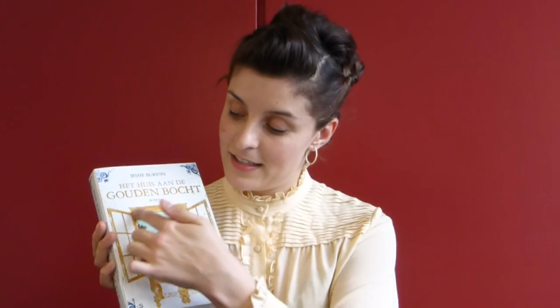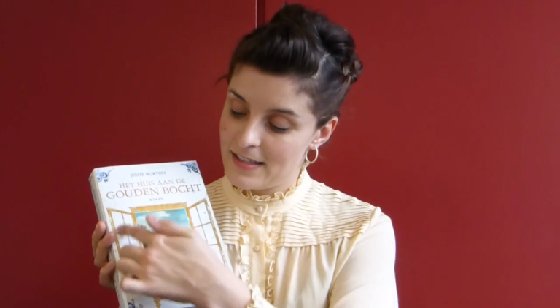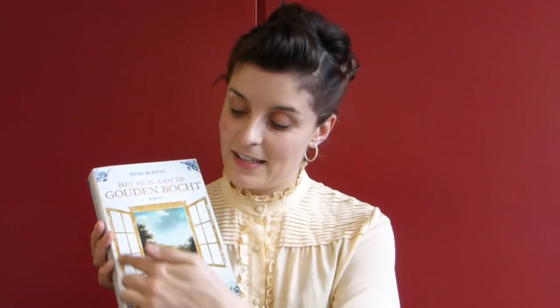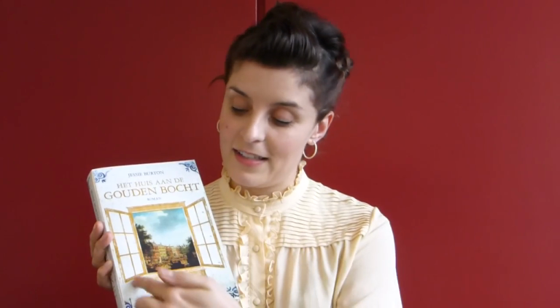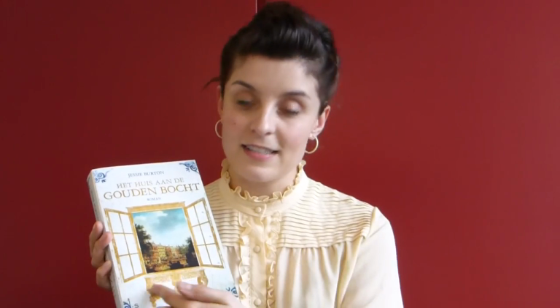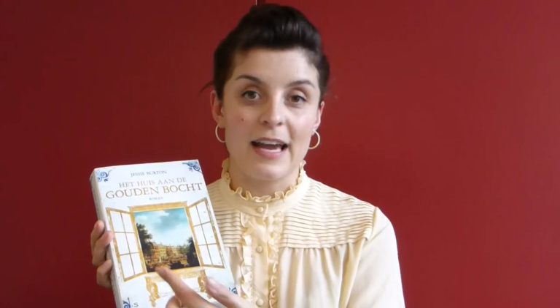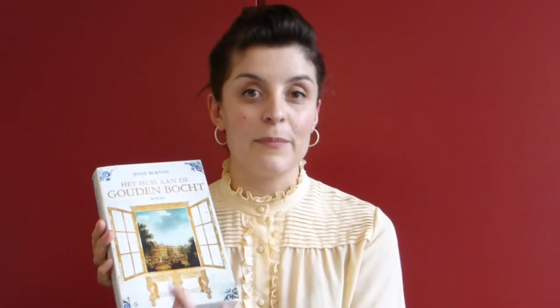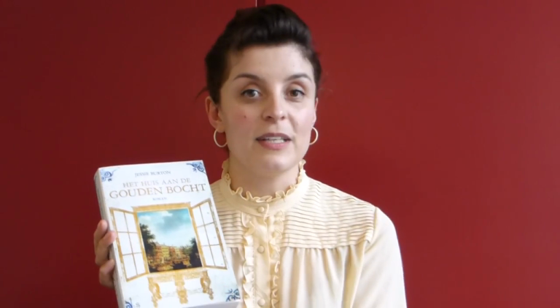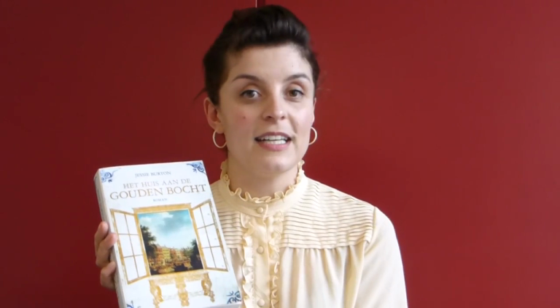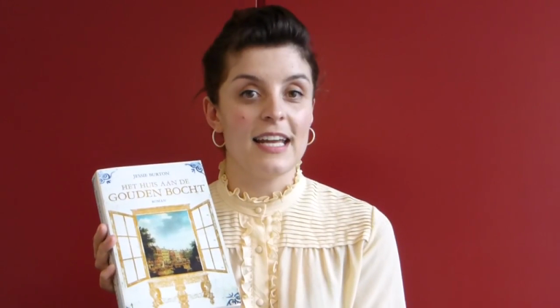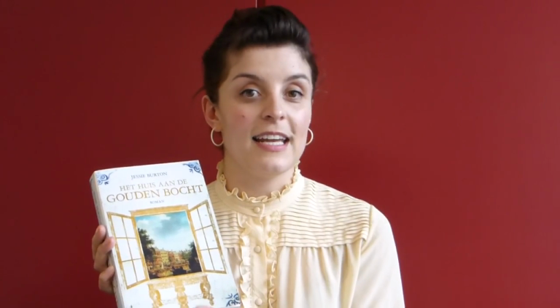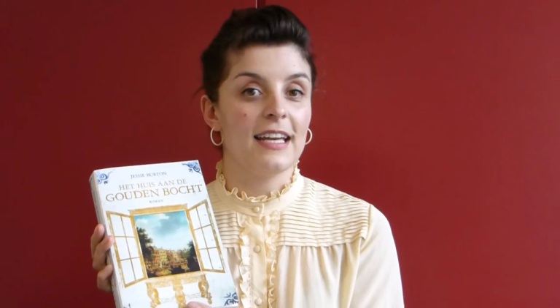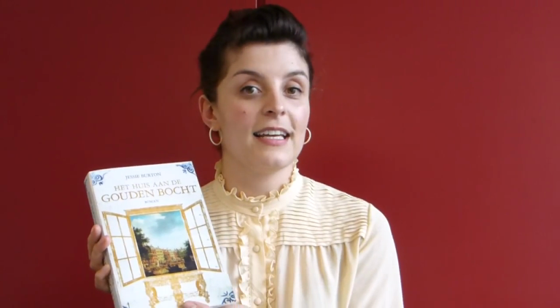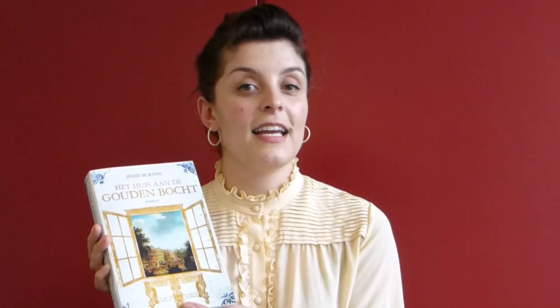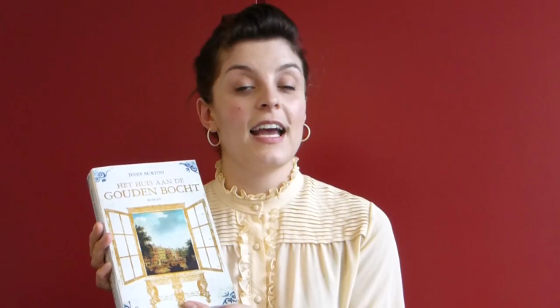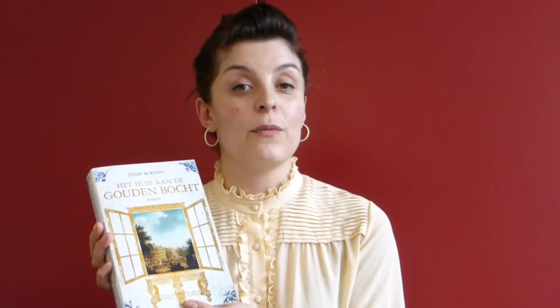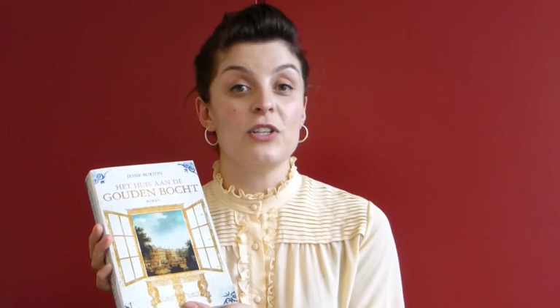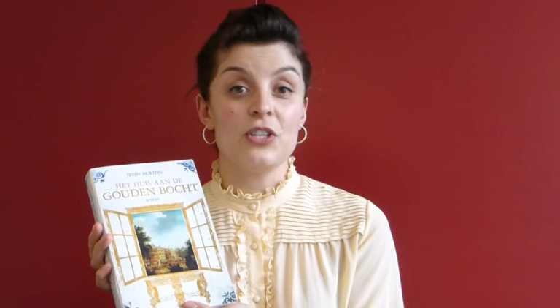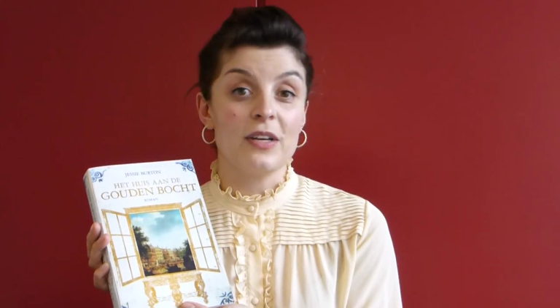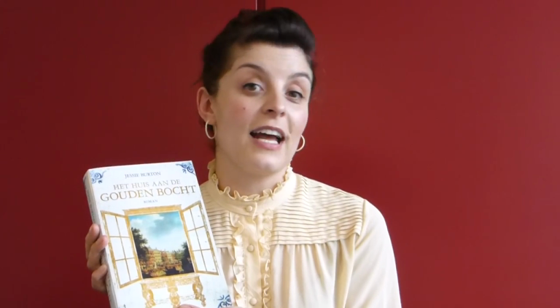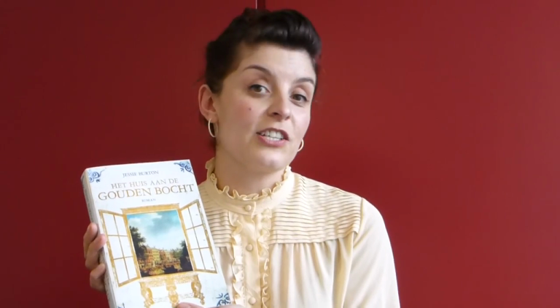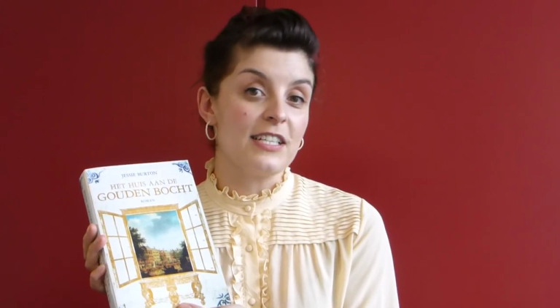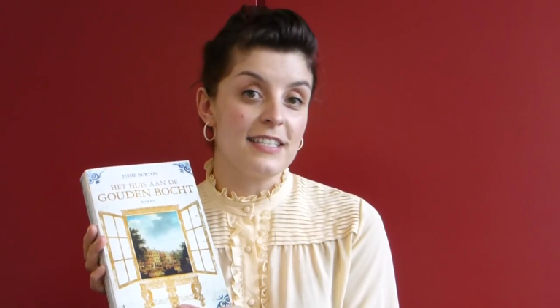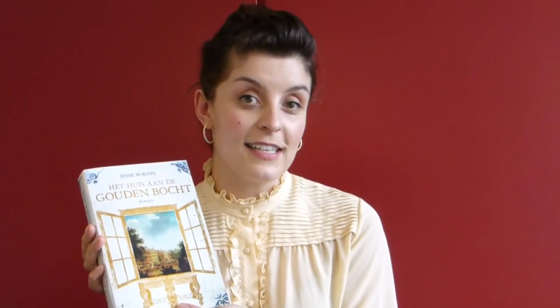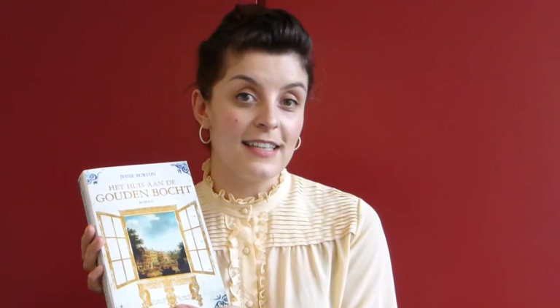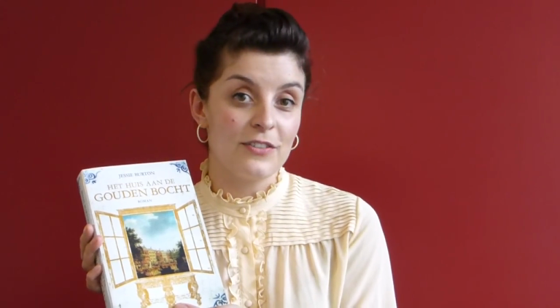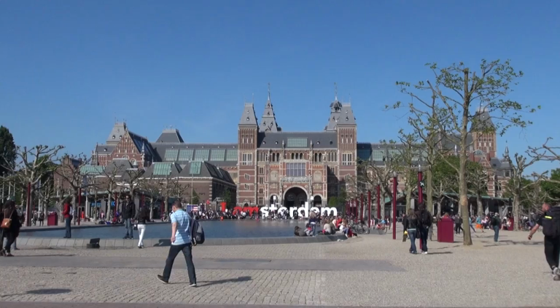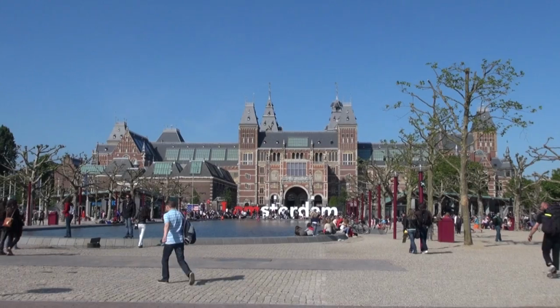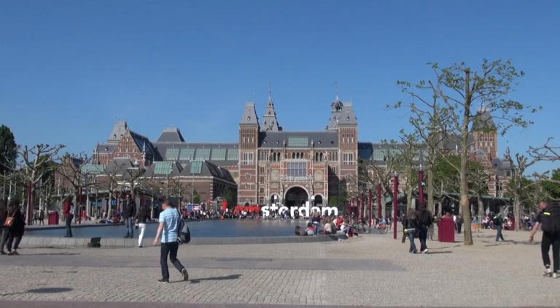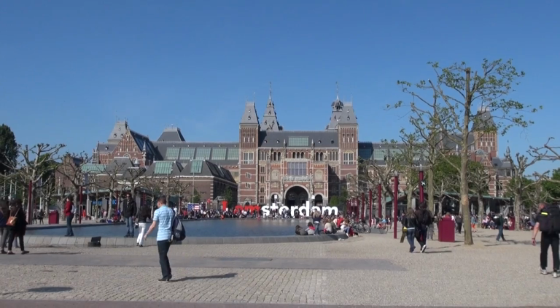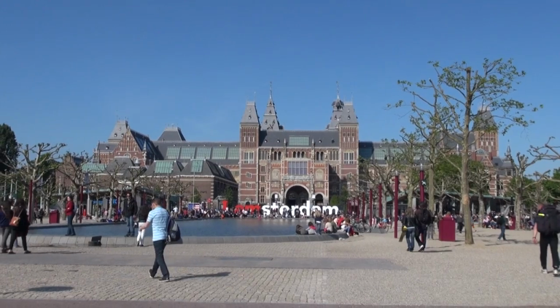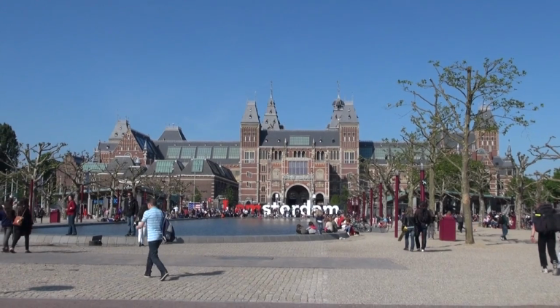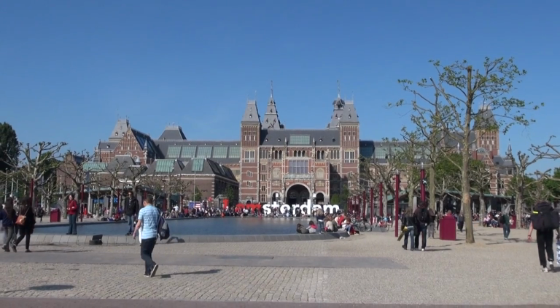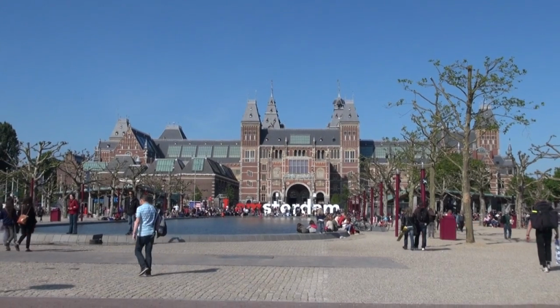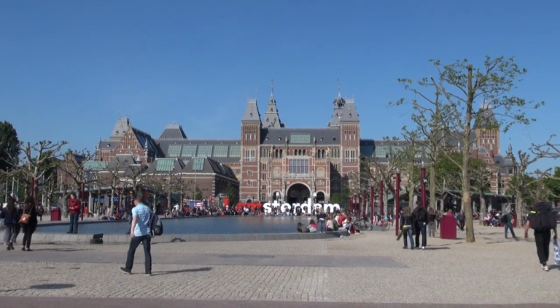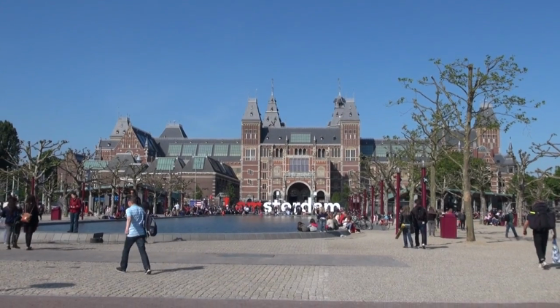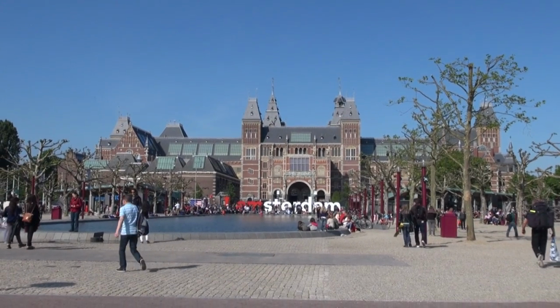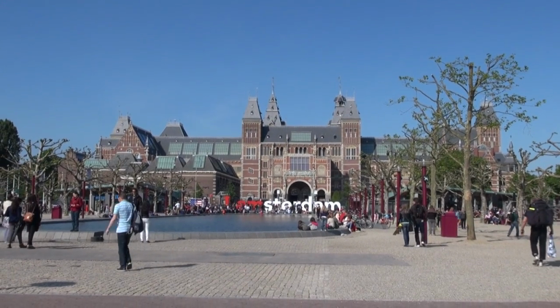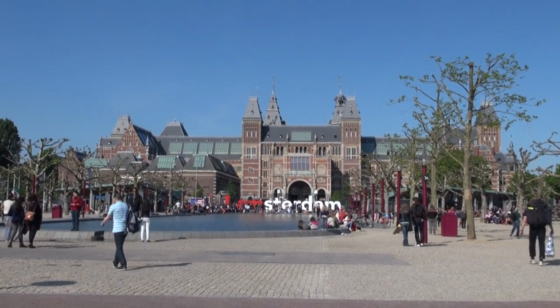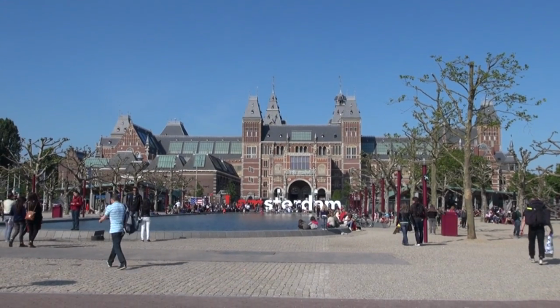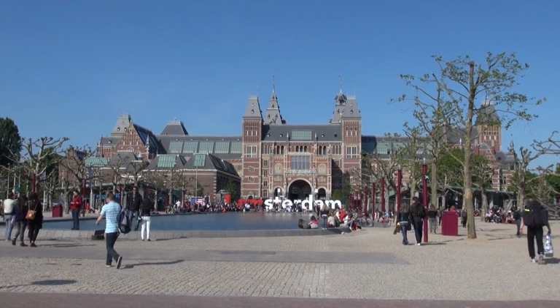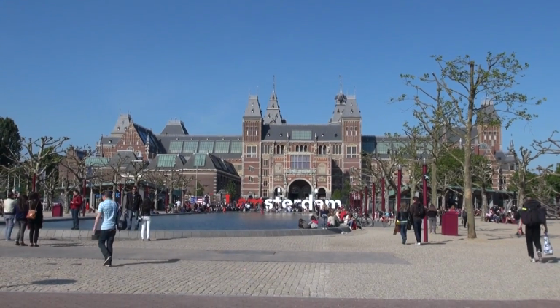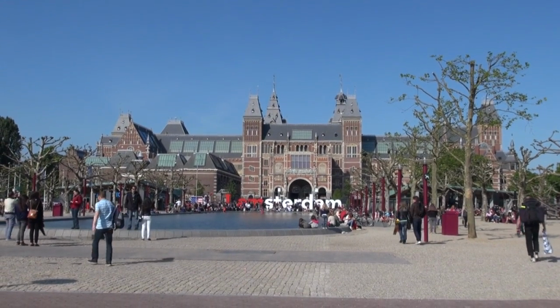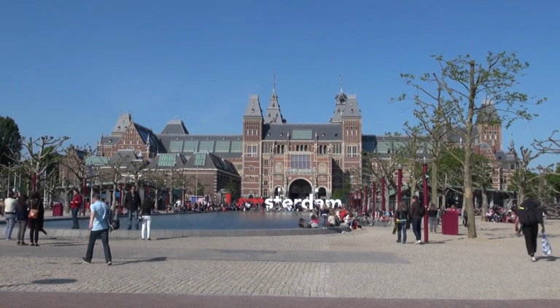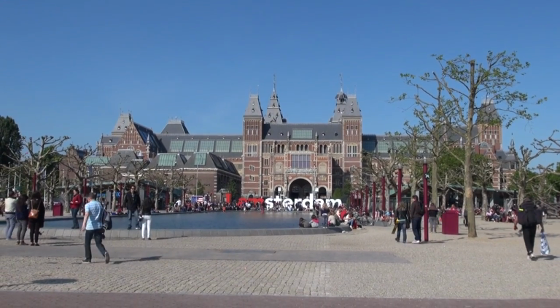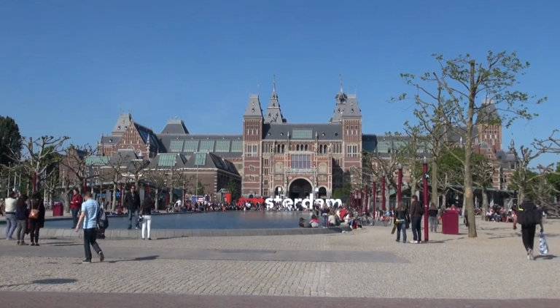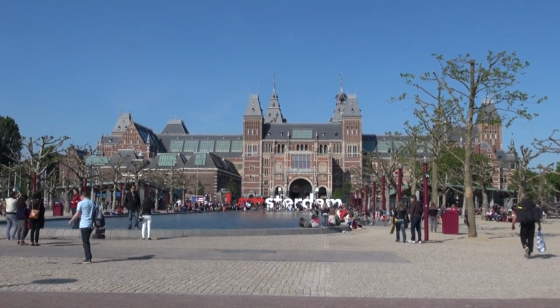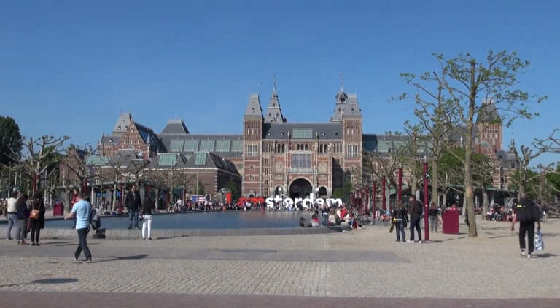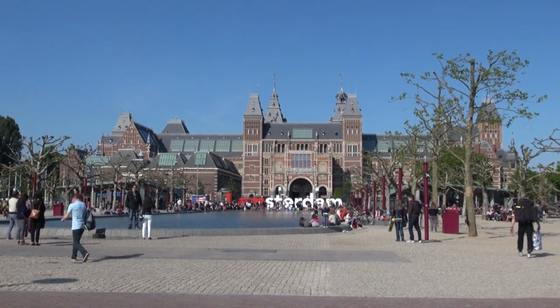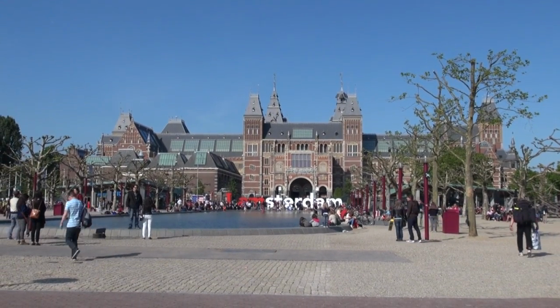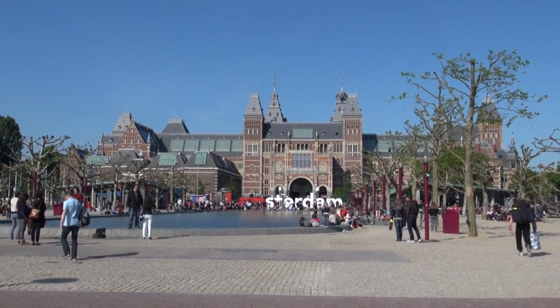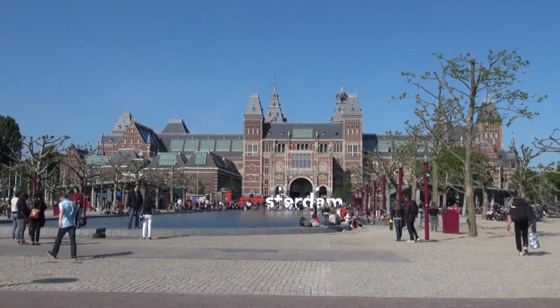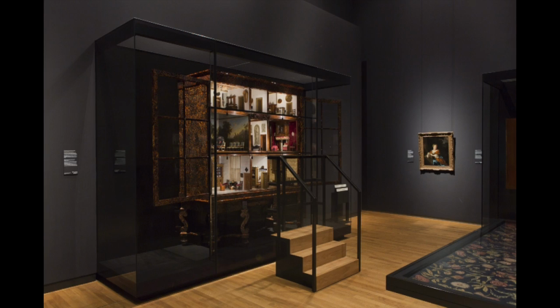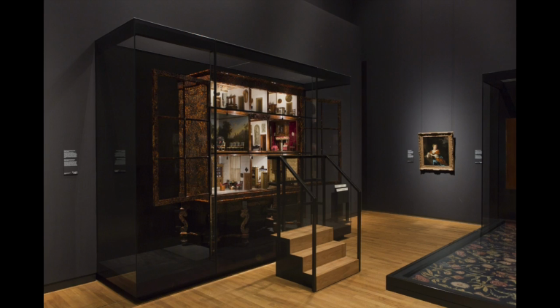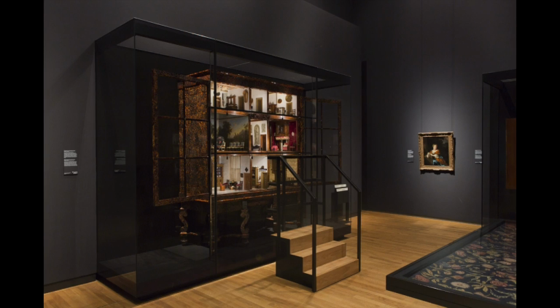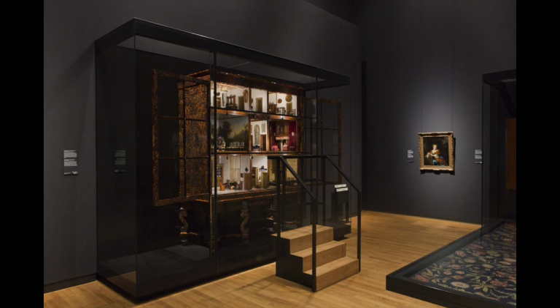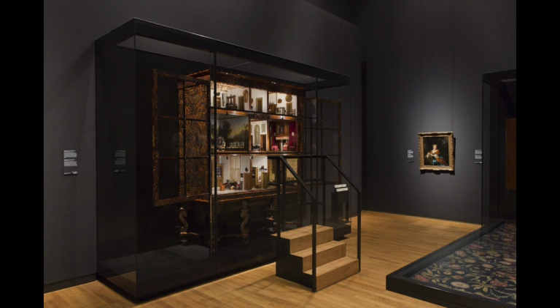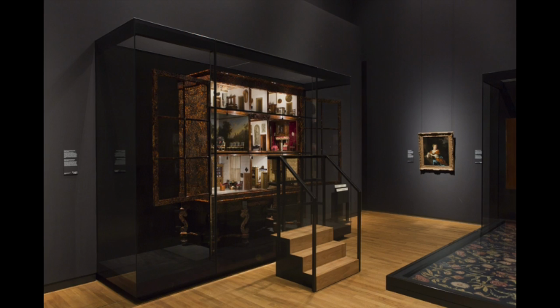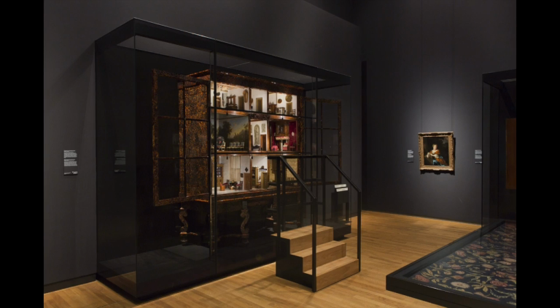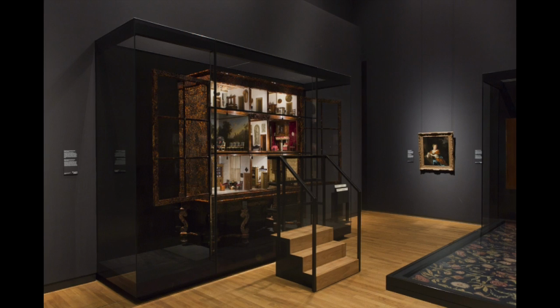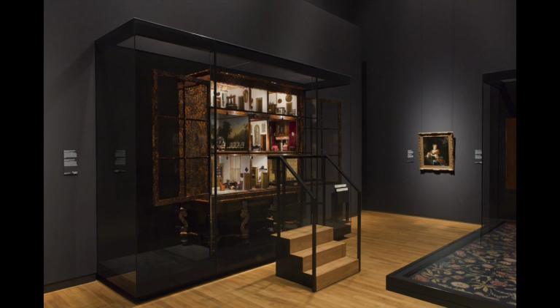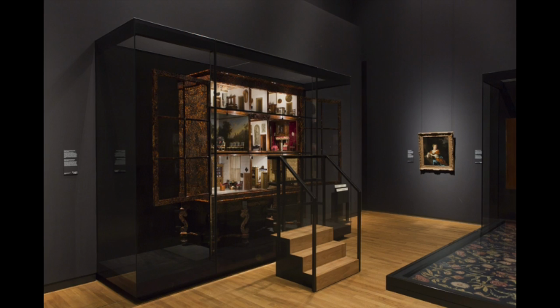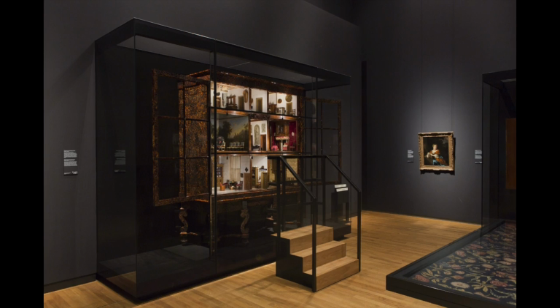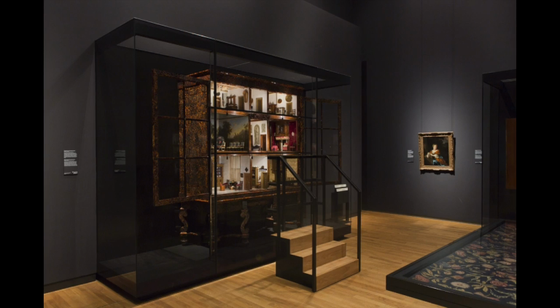In this cabinet here, which you can actually see in the Rijksmuseum, is a beautiful artifact that was built in 1686.